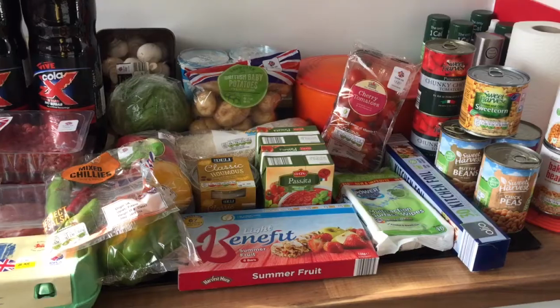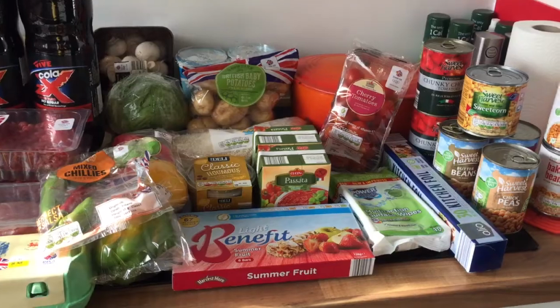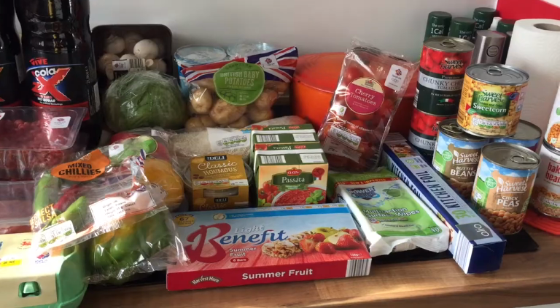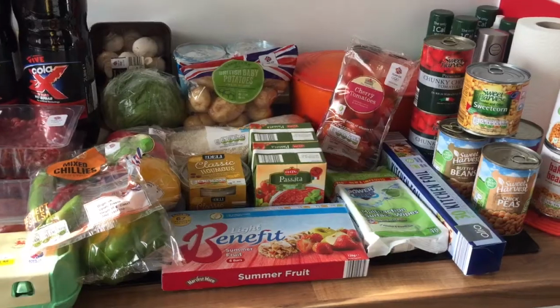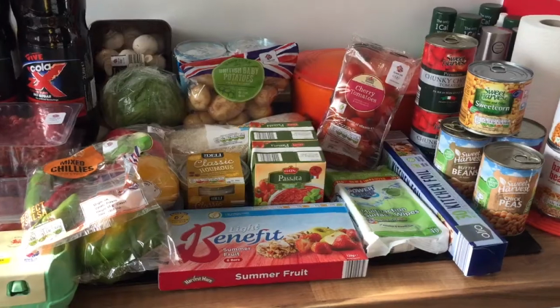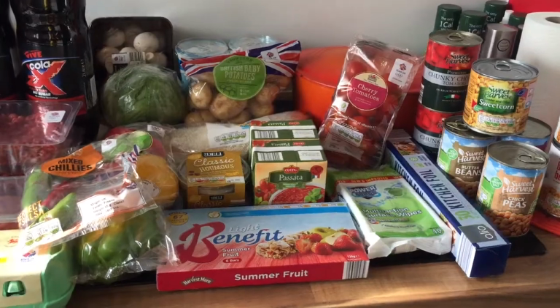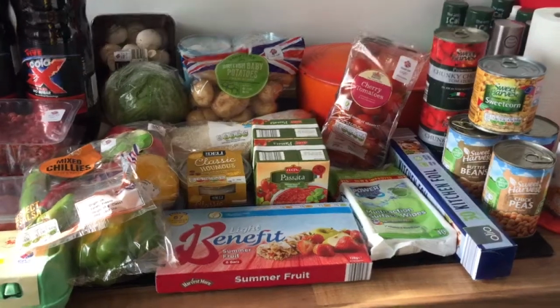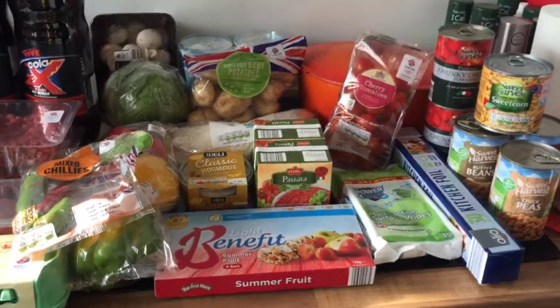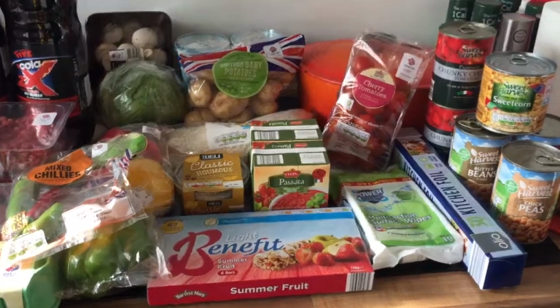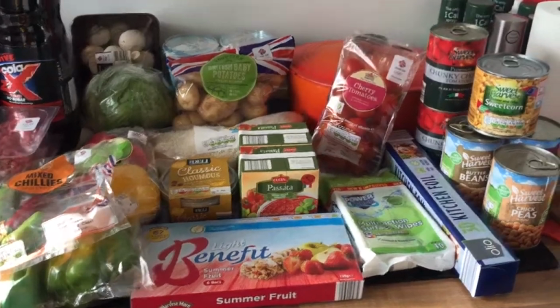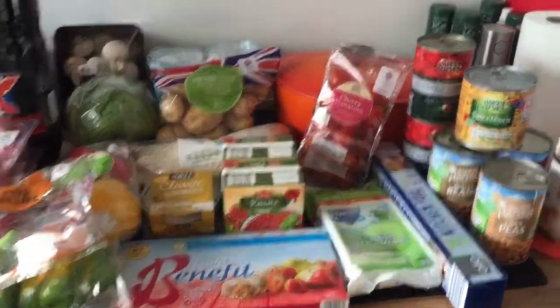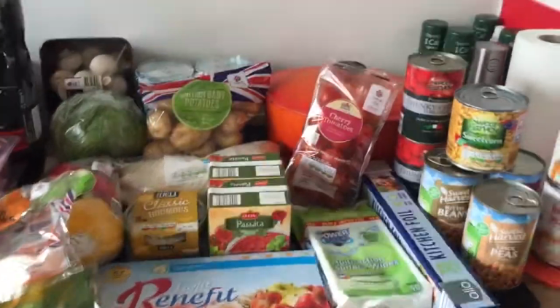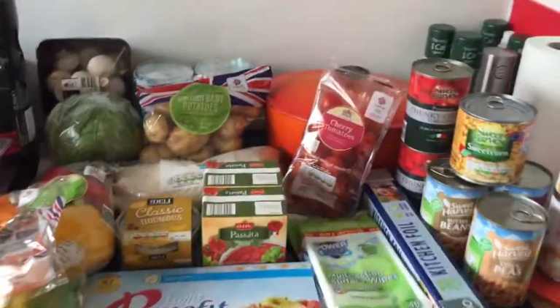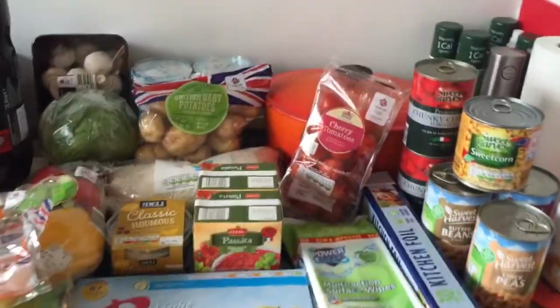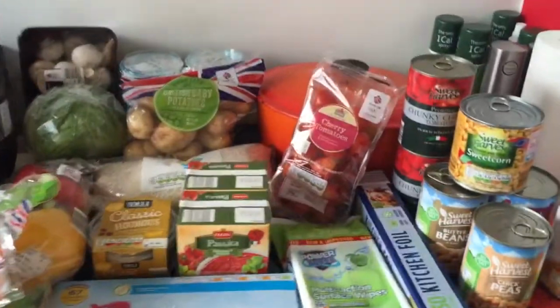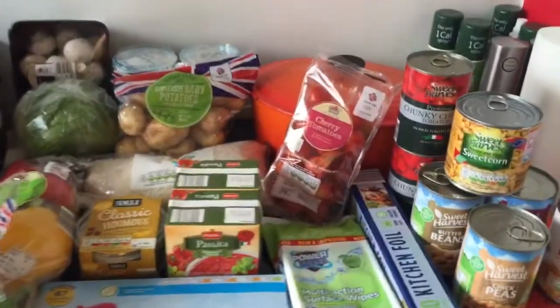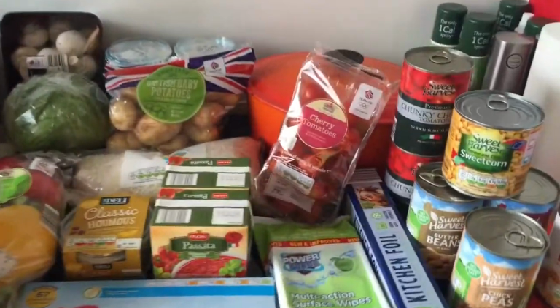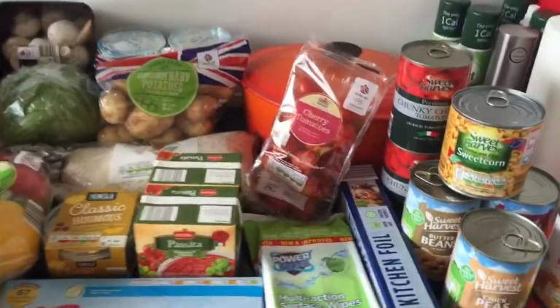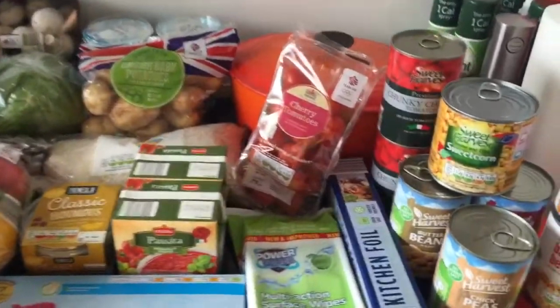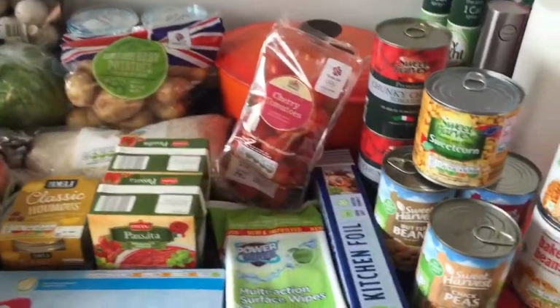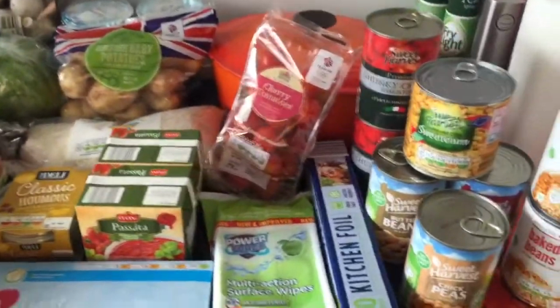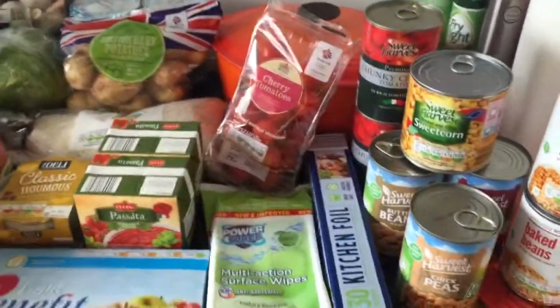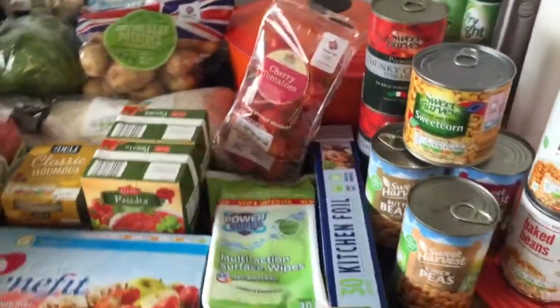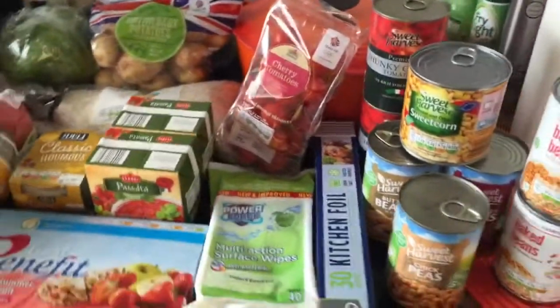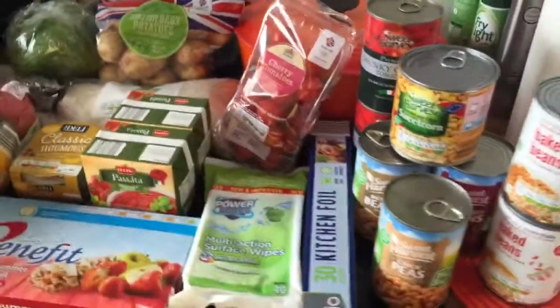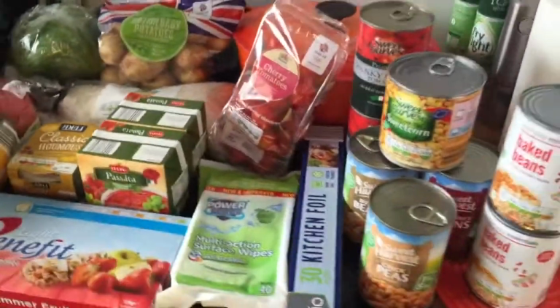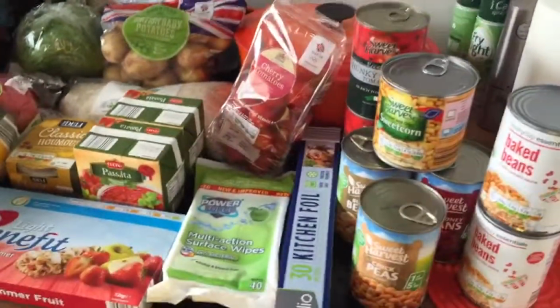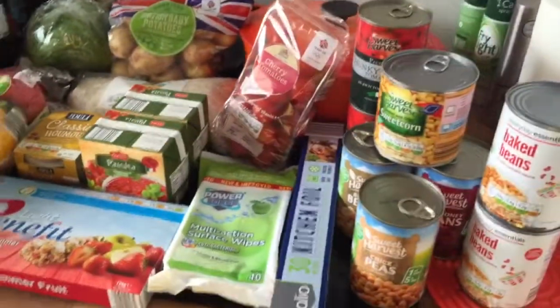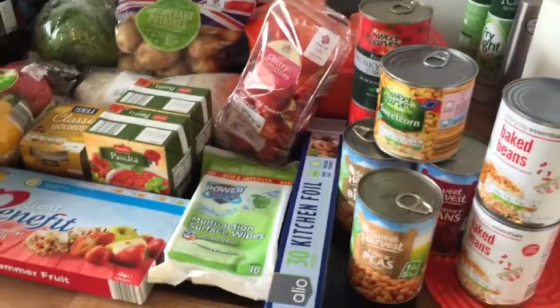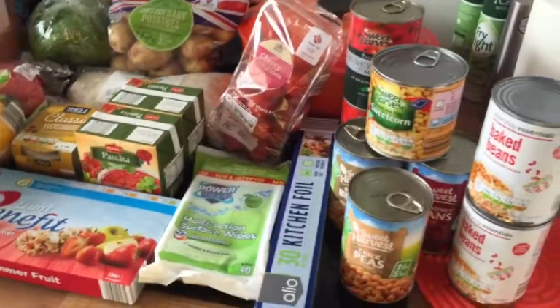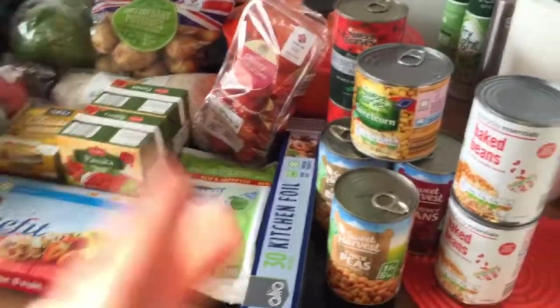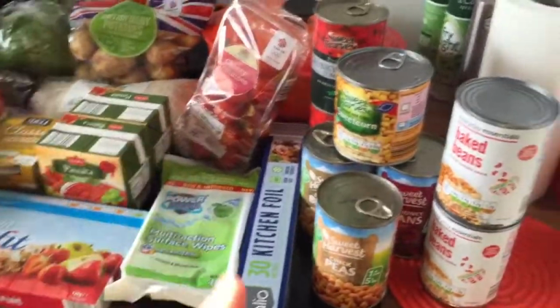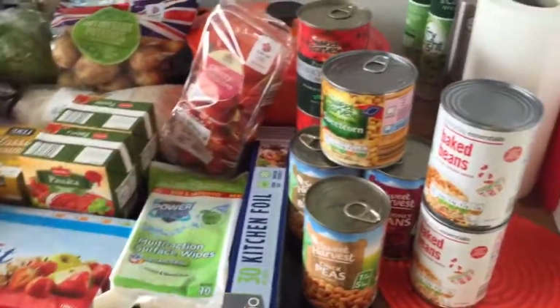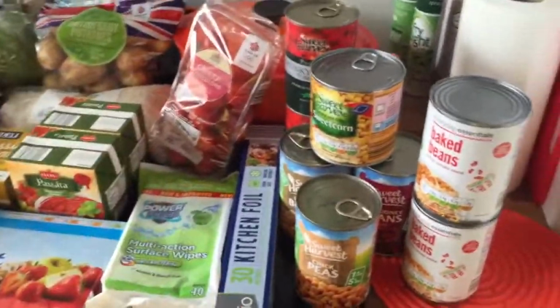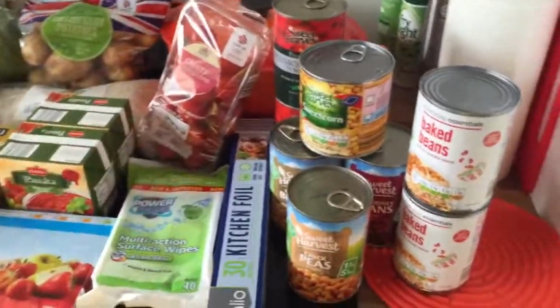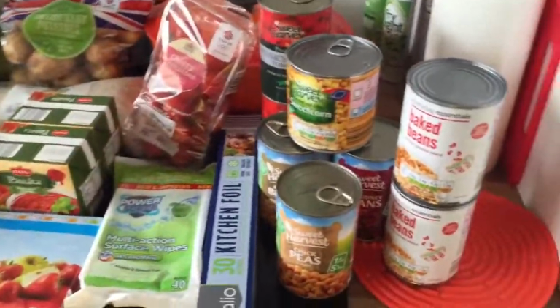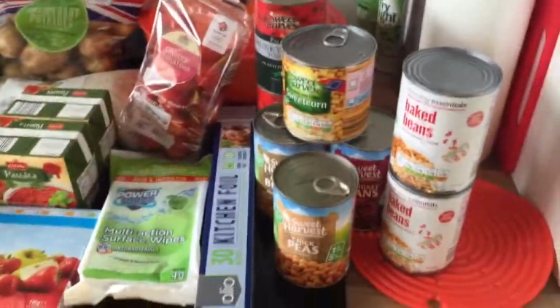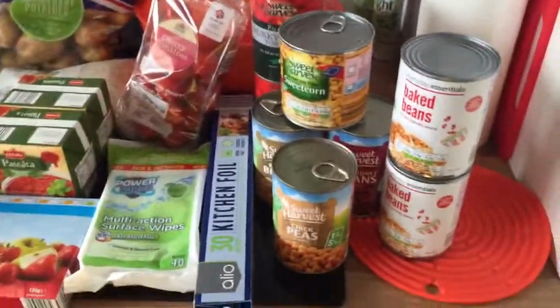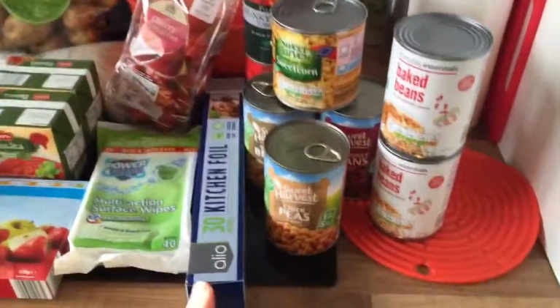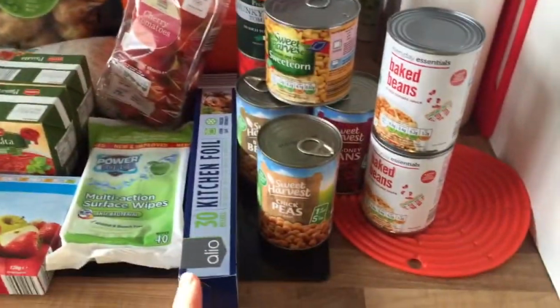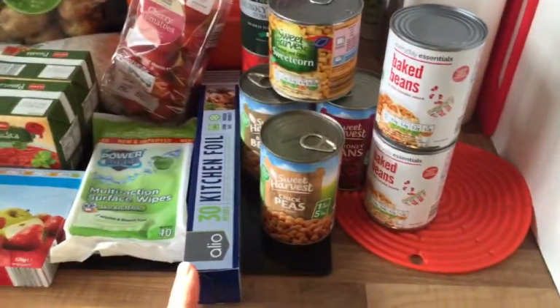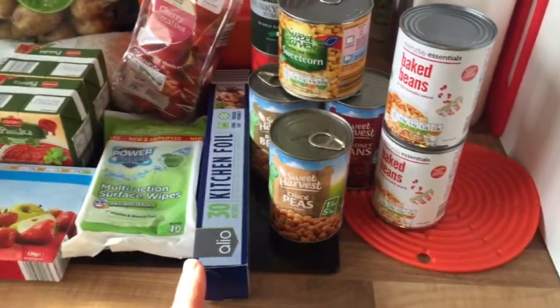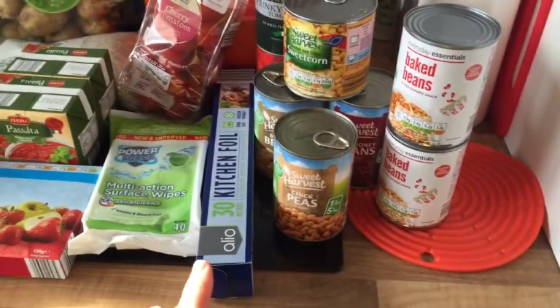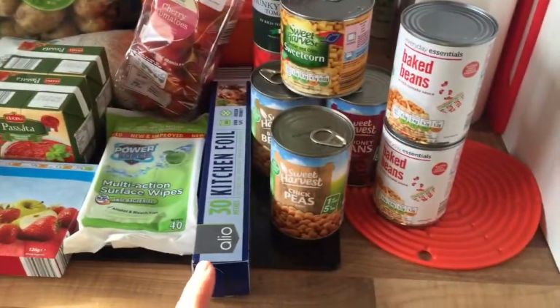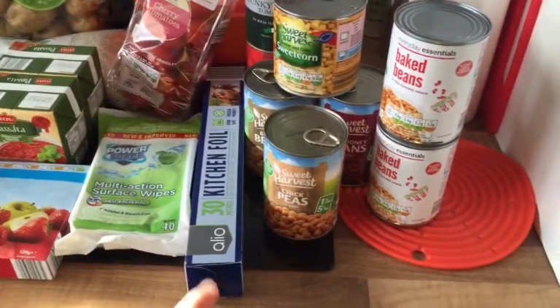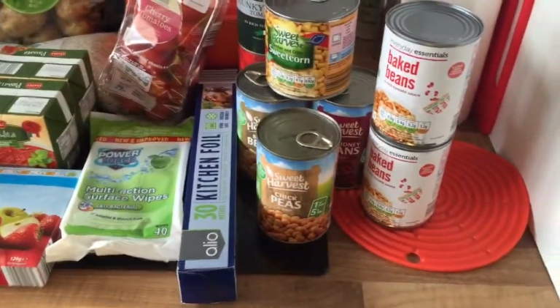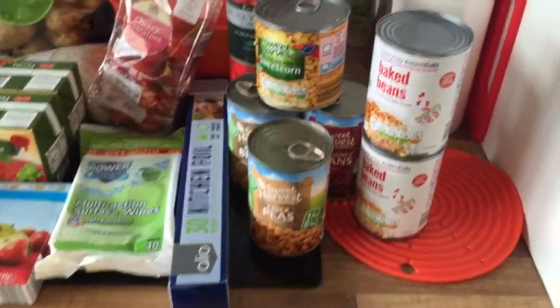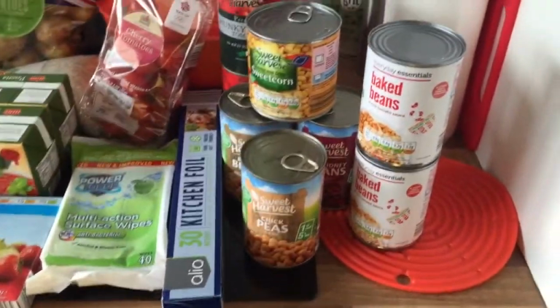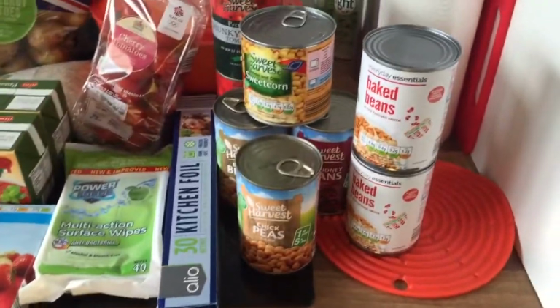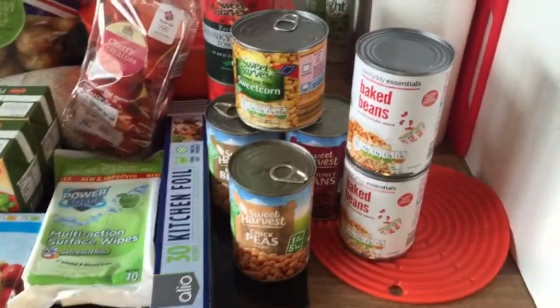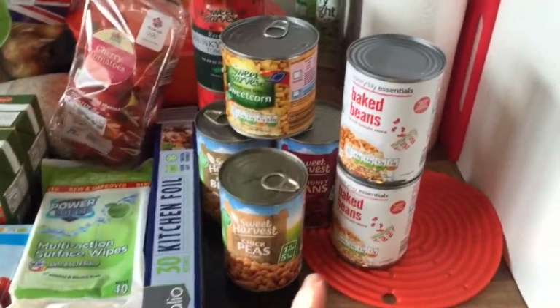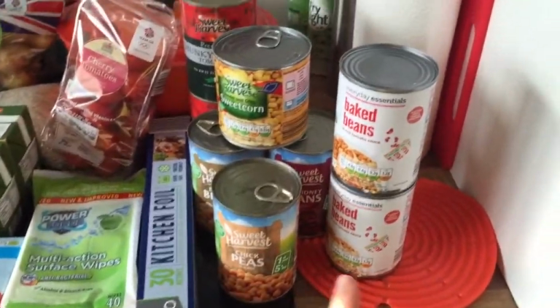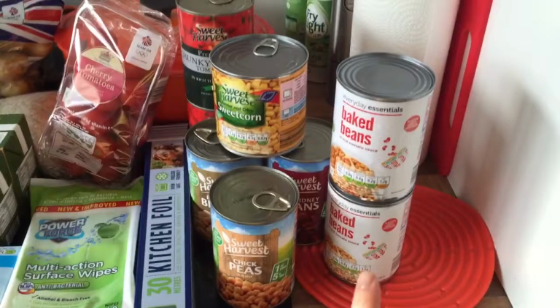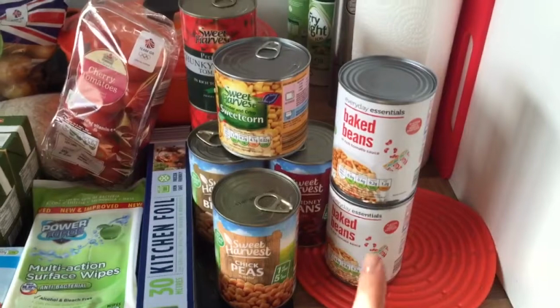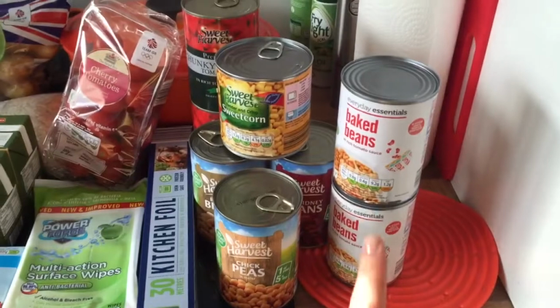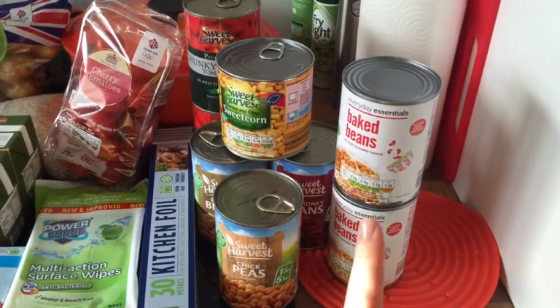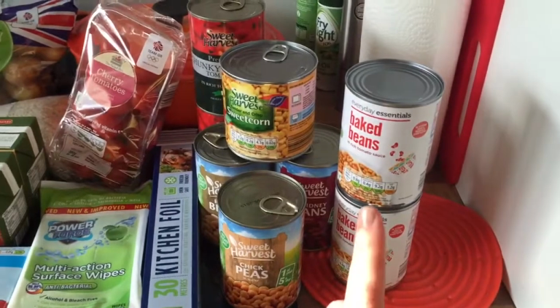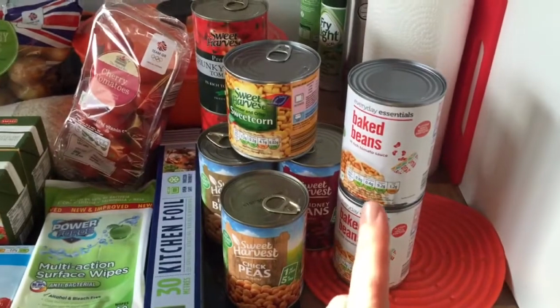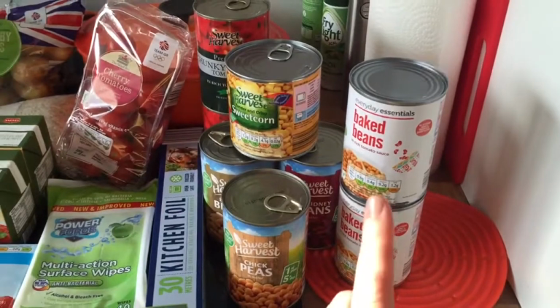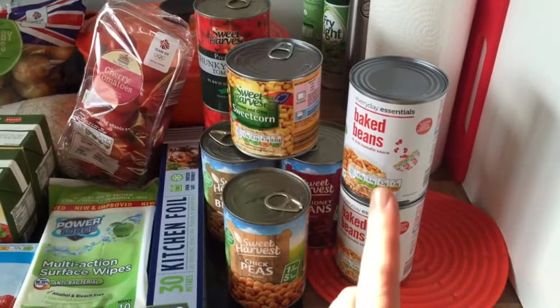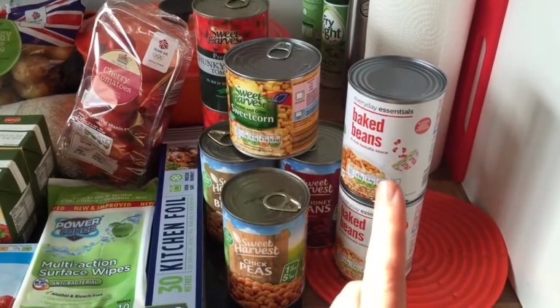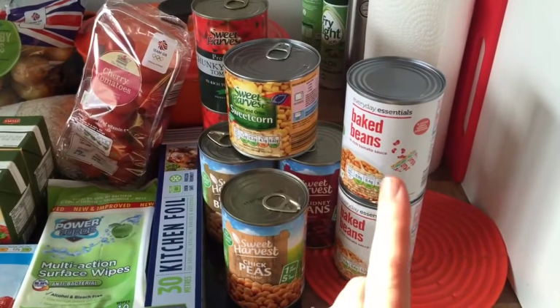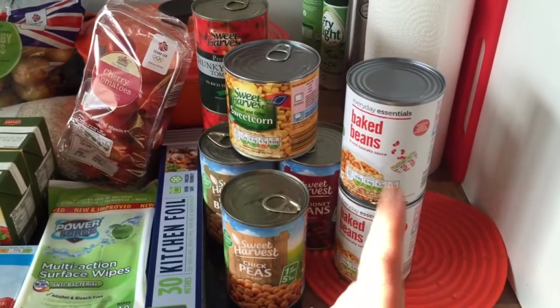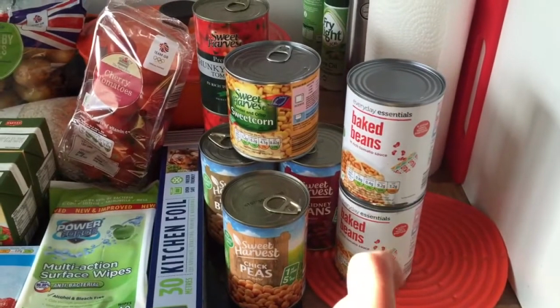Just been to Aldi and done a shop for the week and spent £35.26, and I'll show you what we've got.